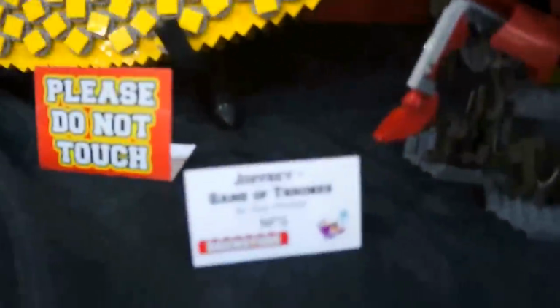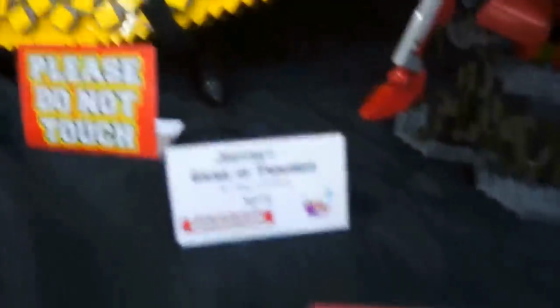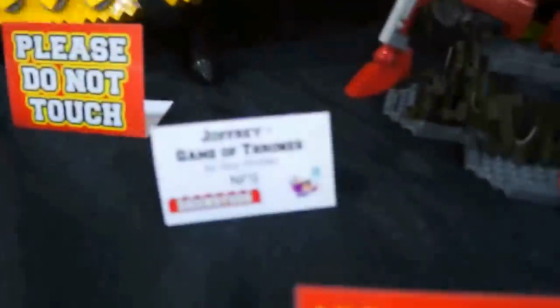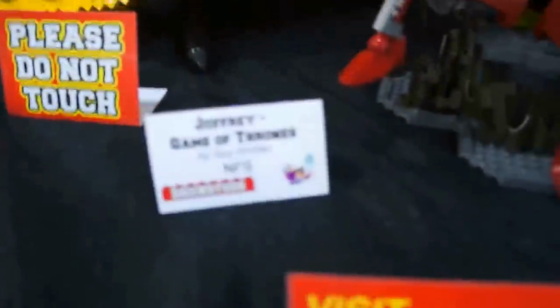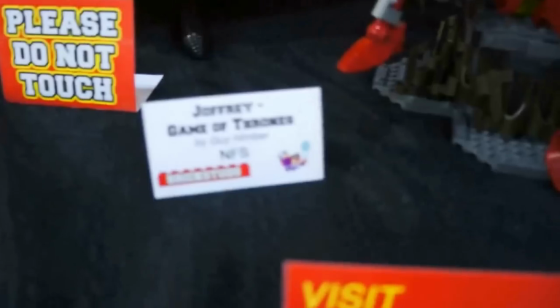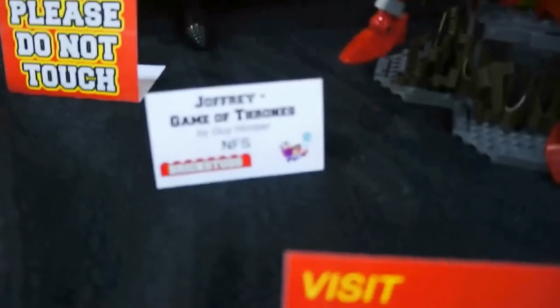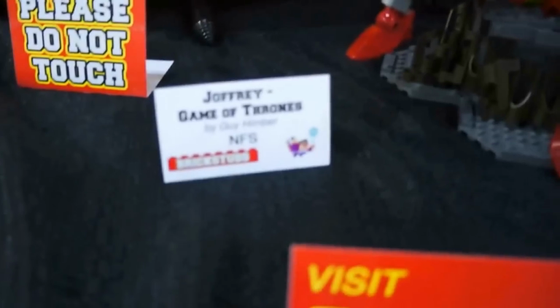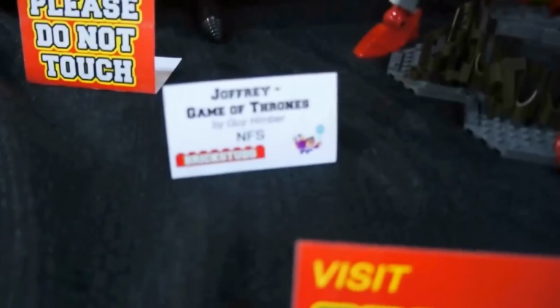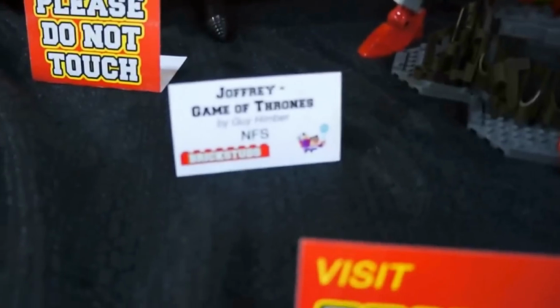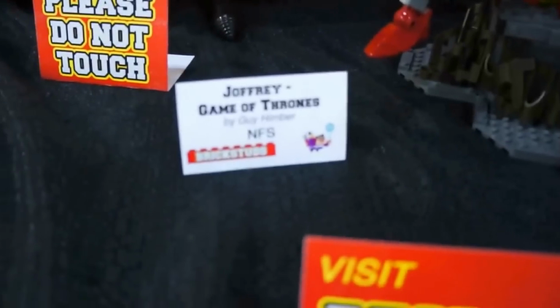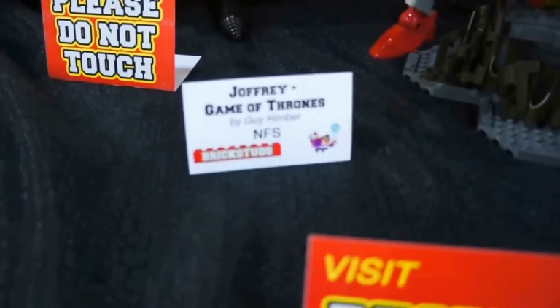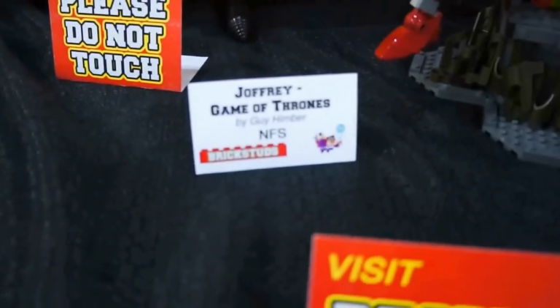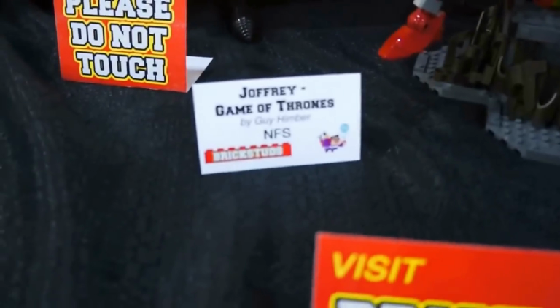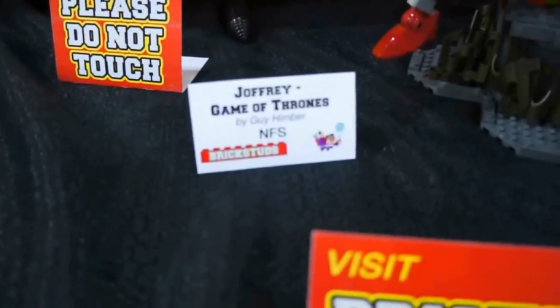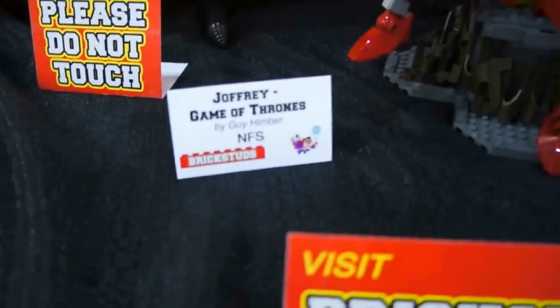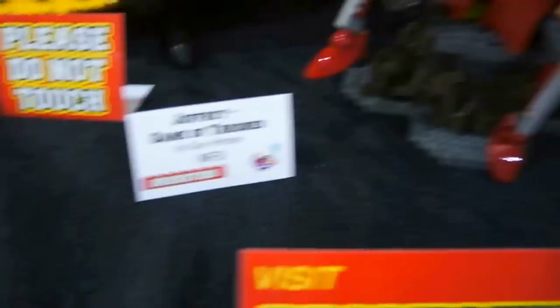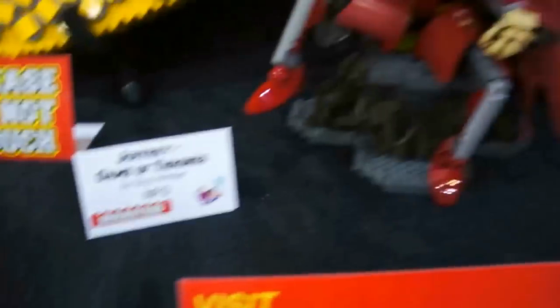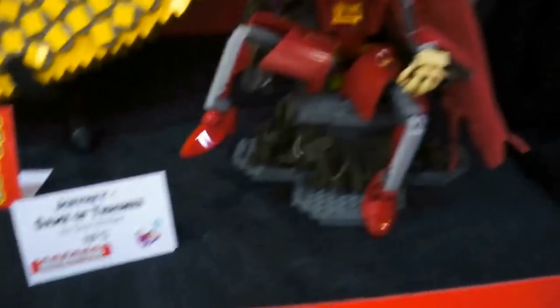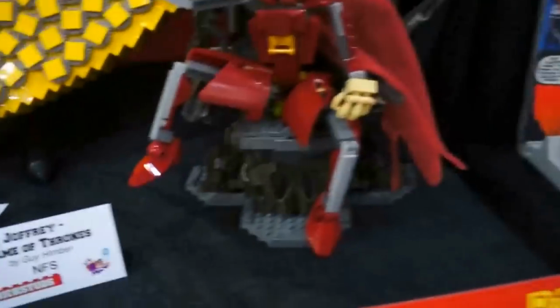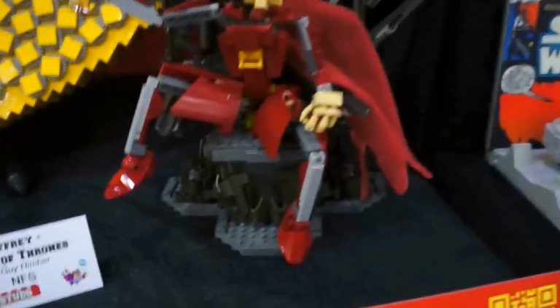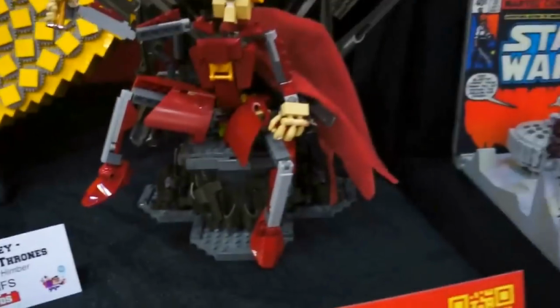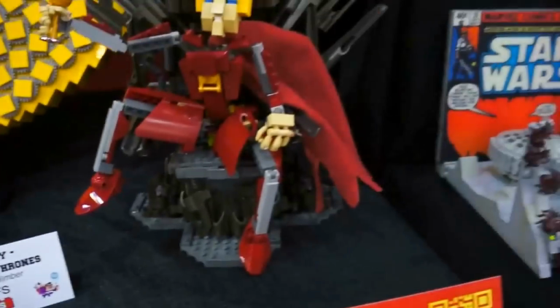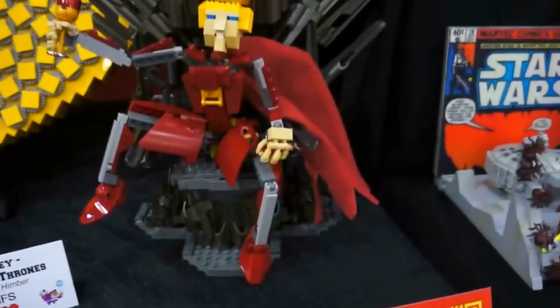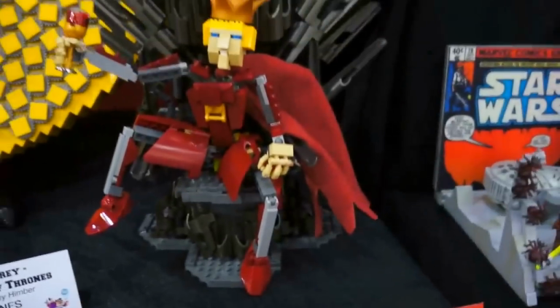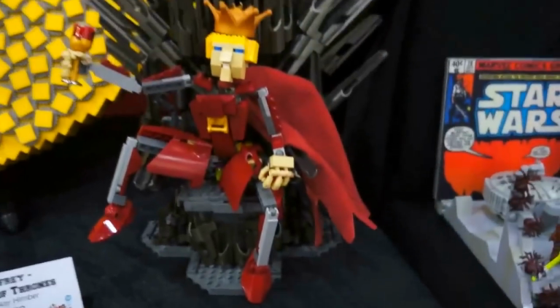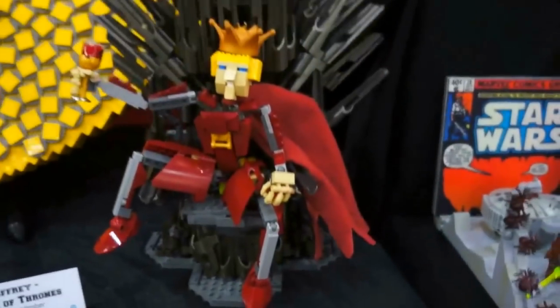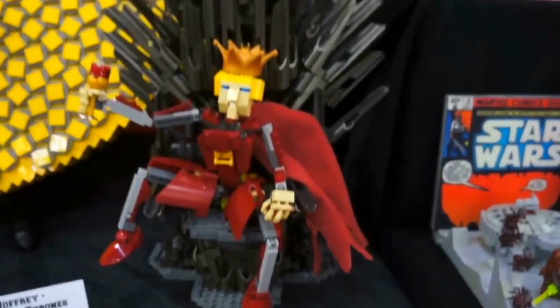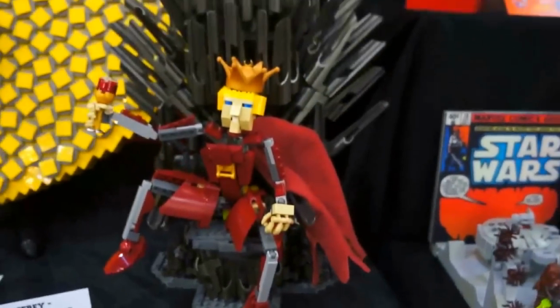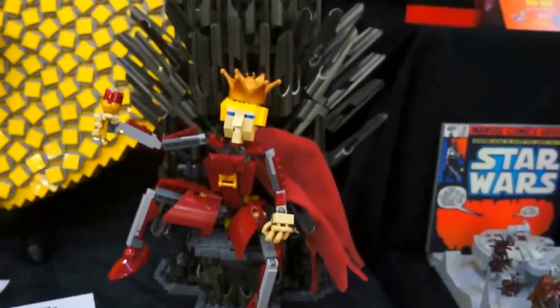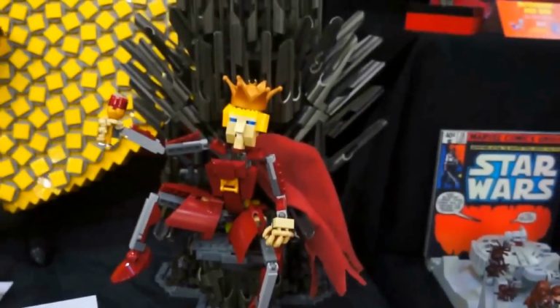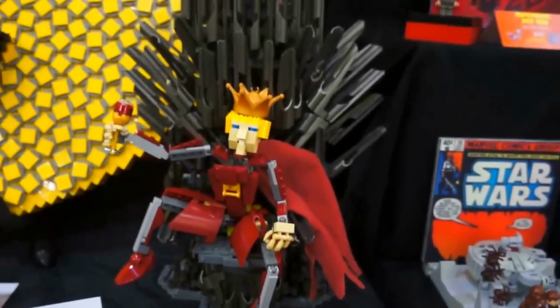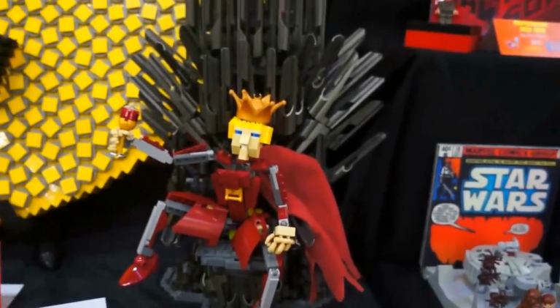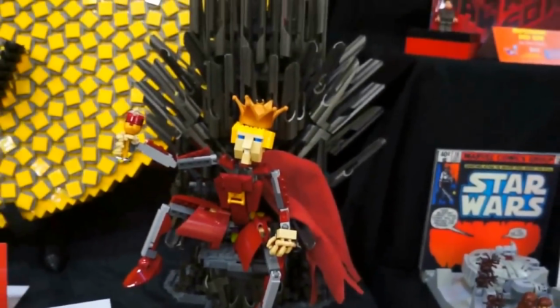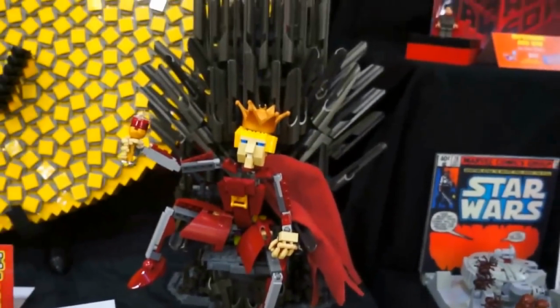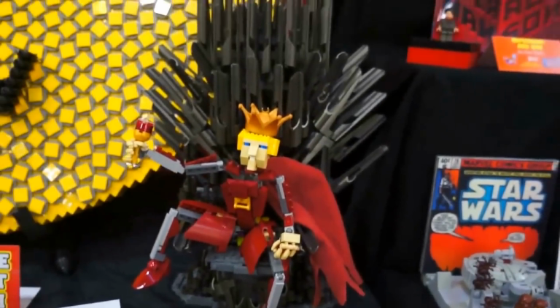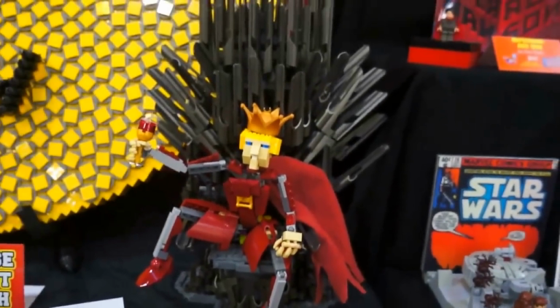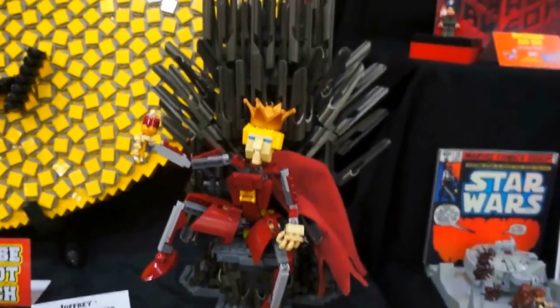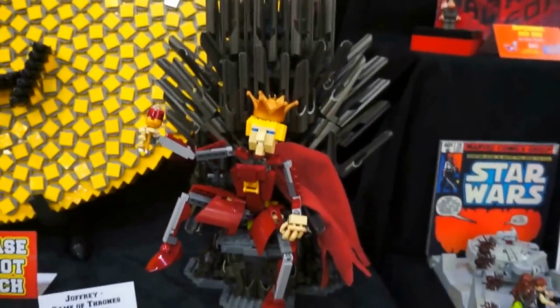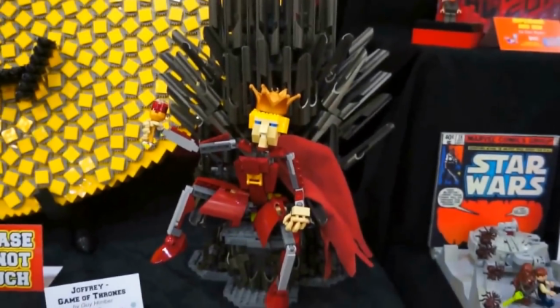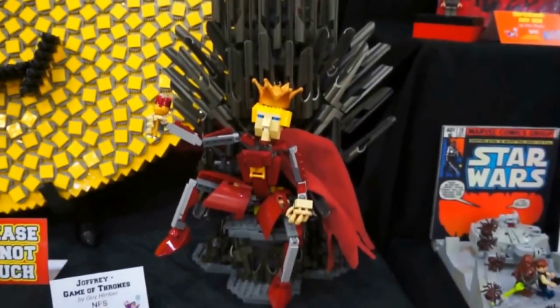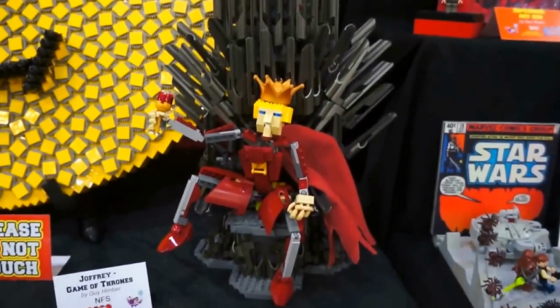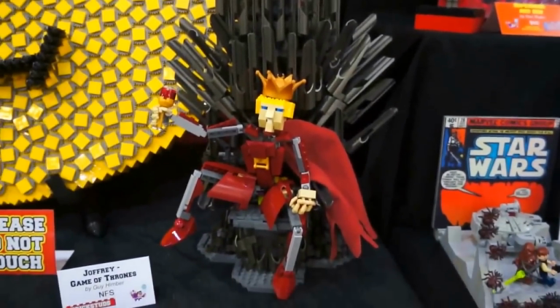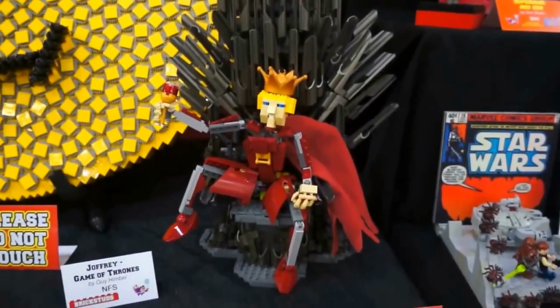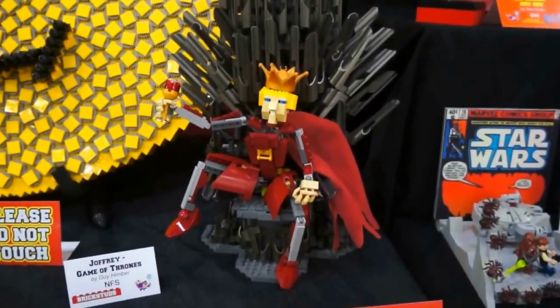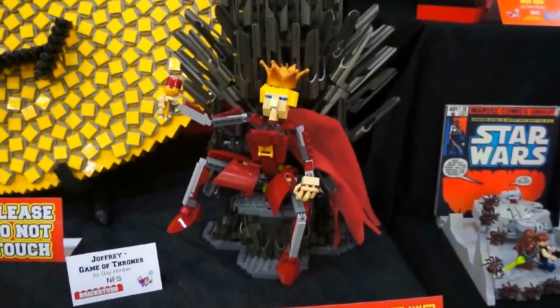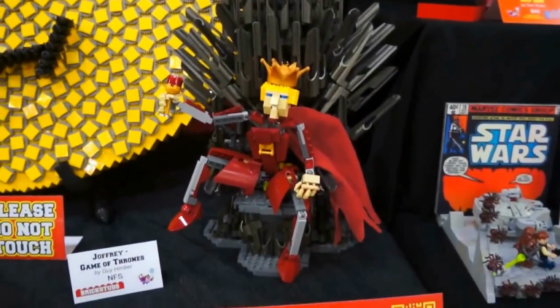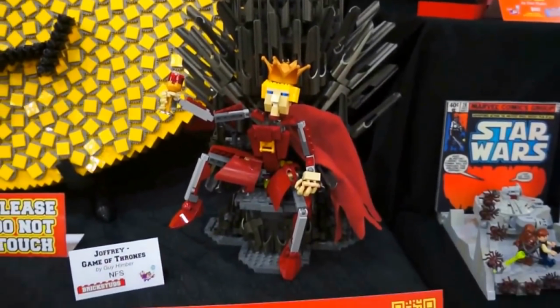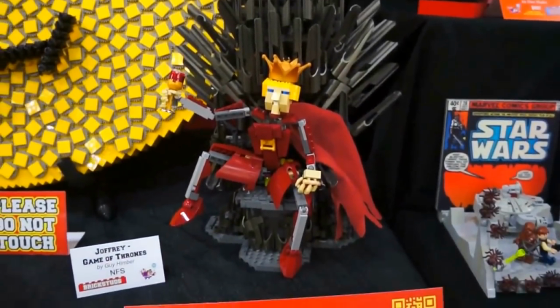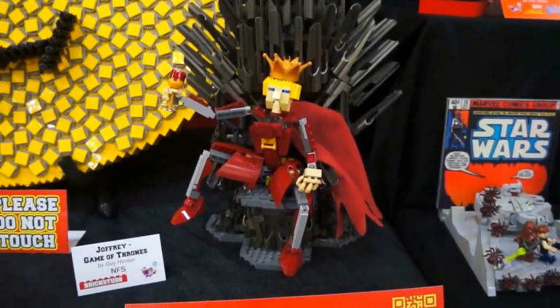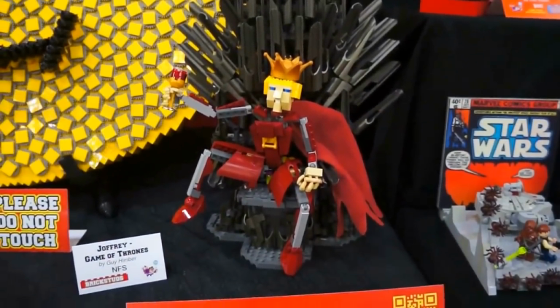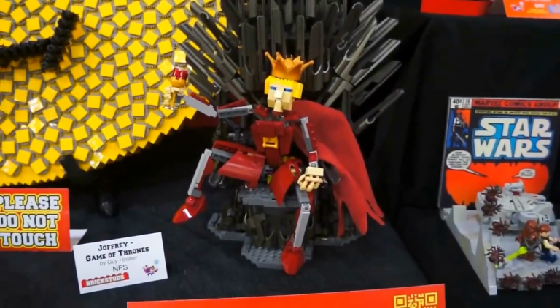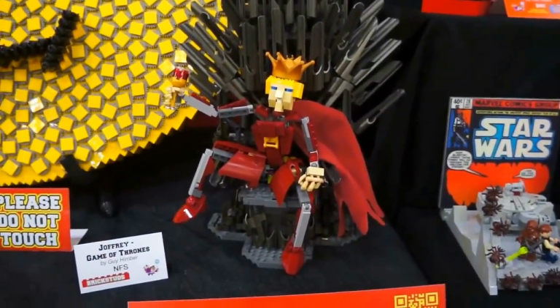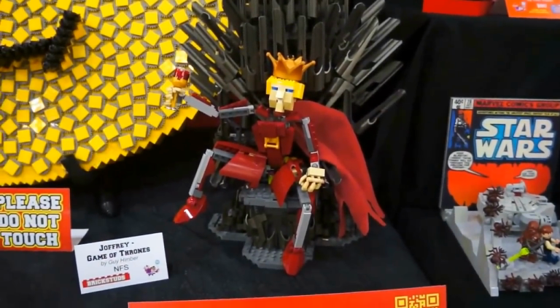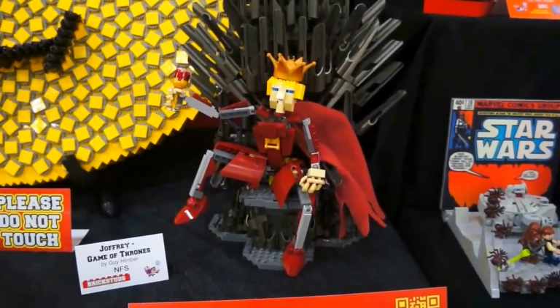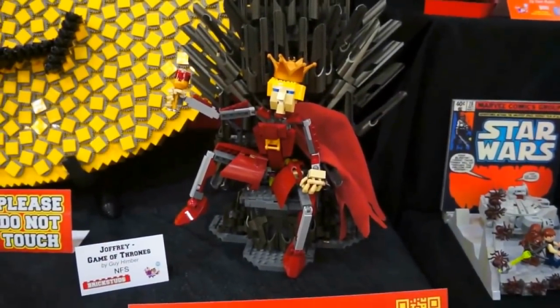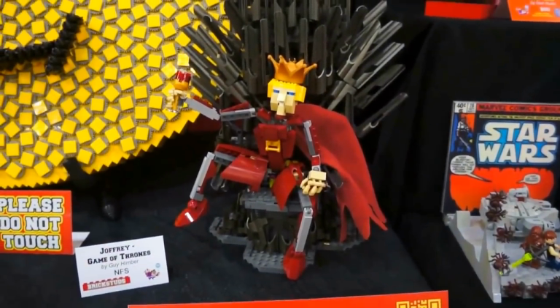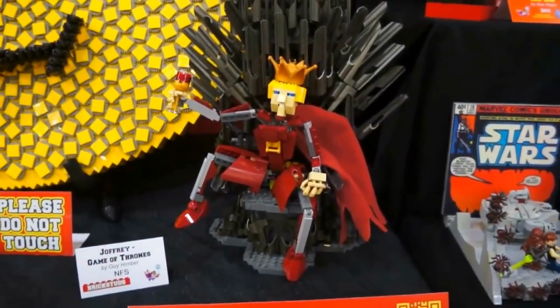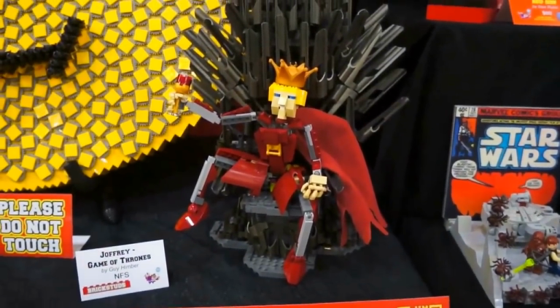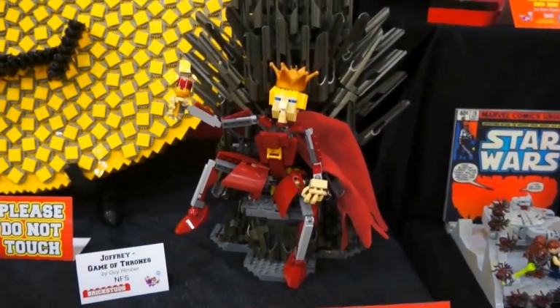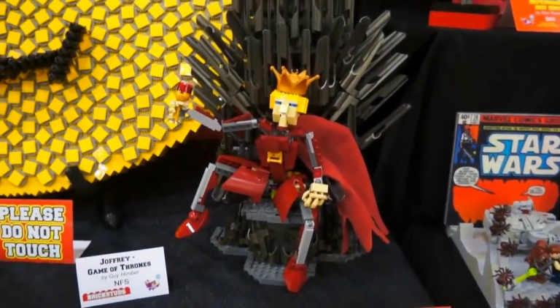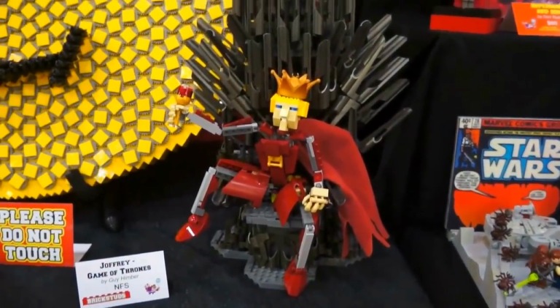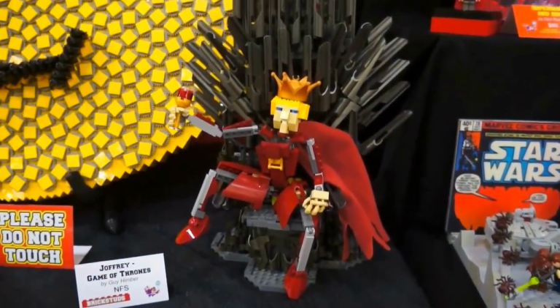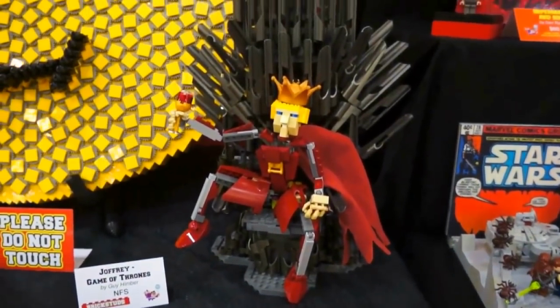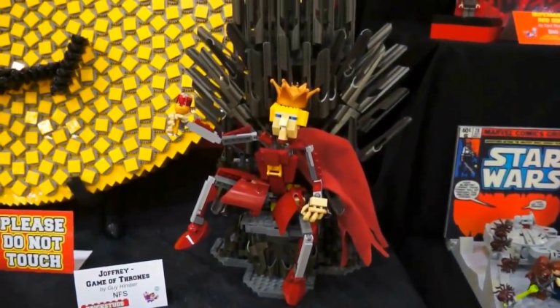We've got Game of Thrones — Joffrey, the king that everybody loves to hate. I hated him.